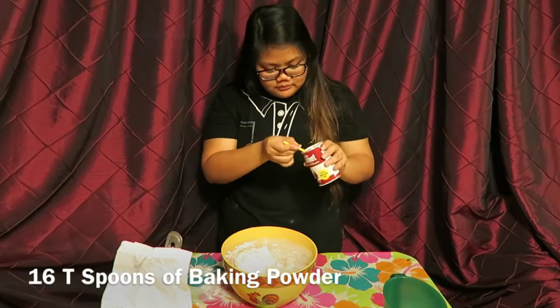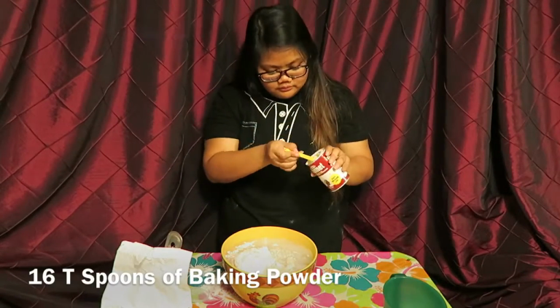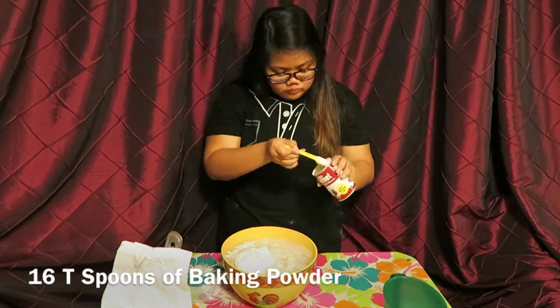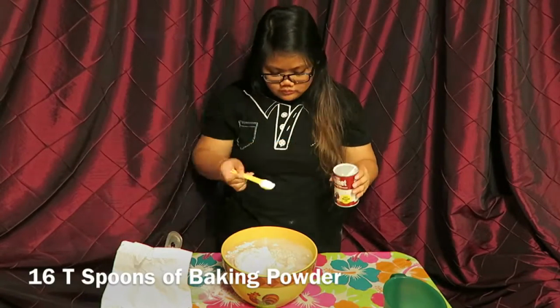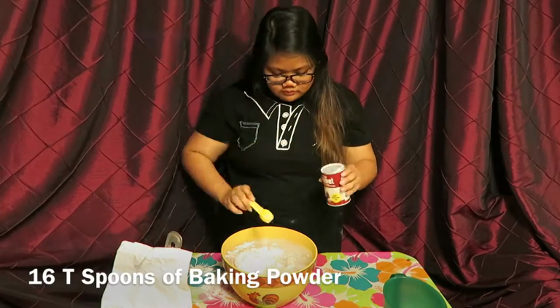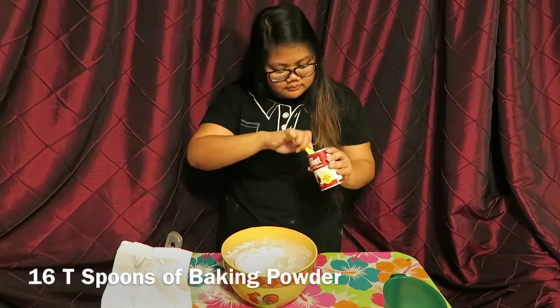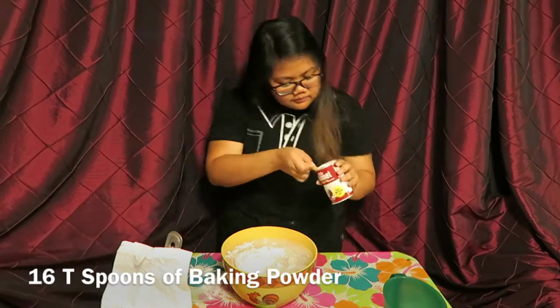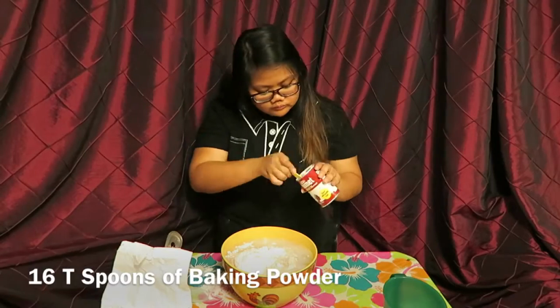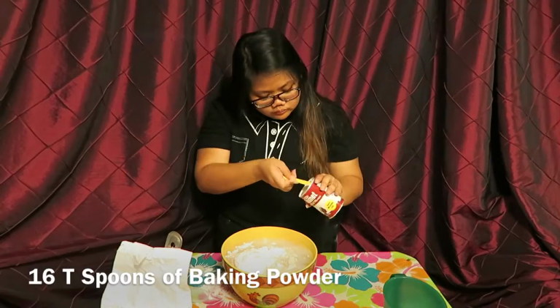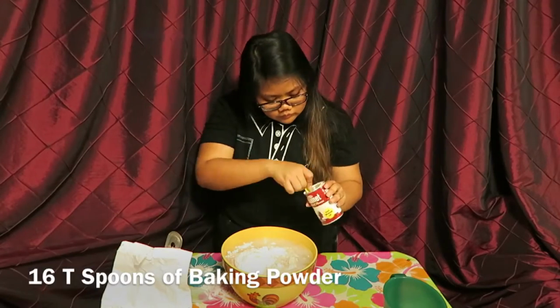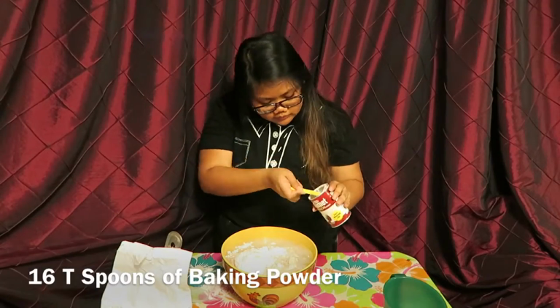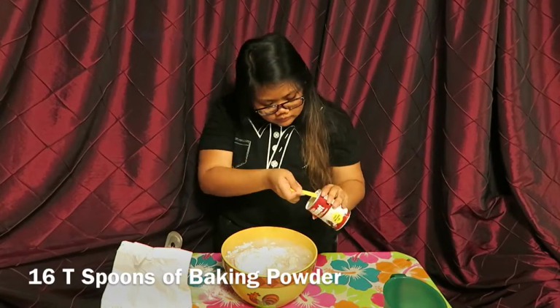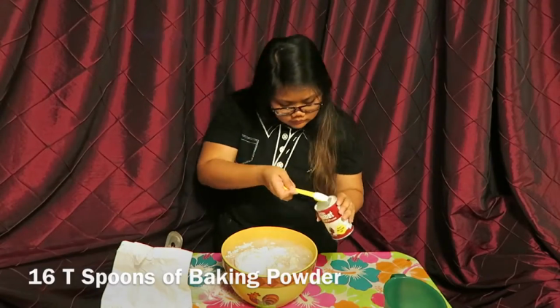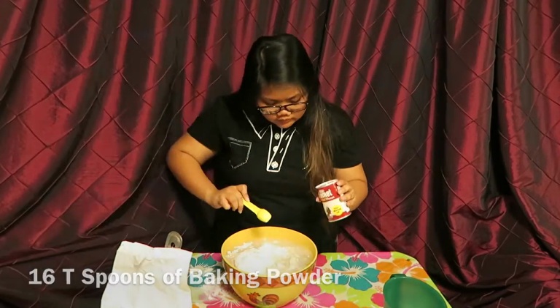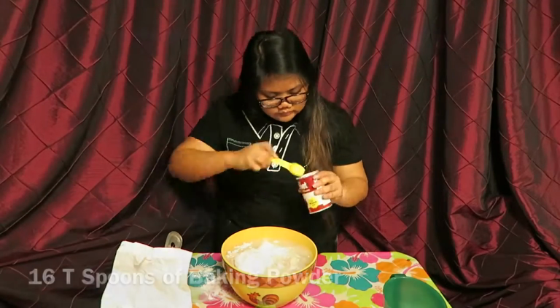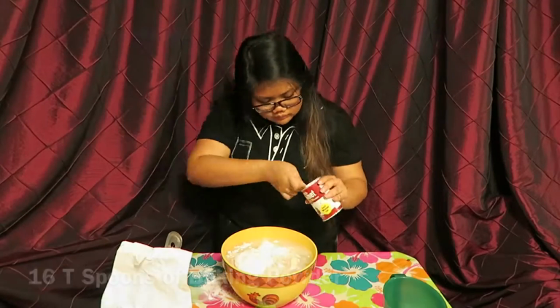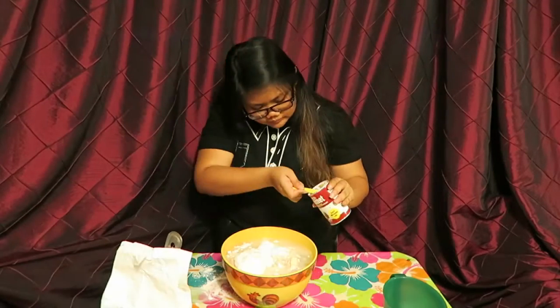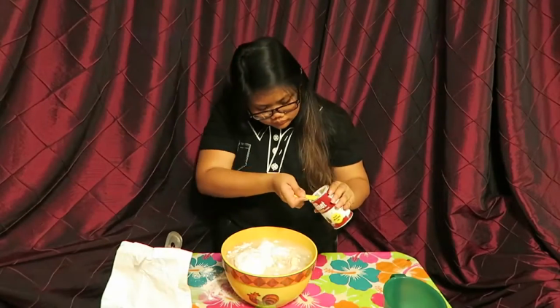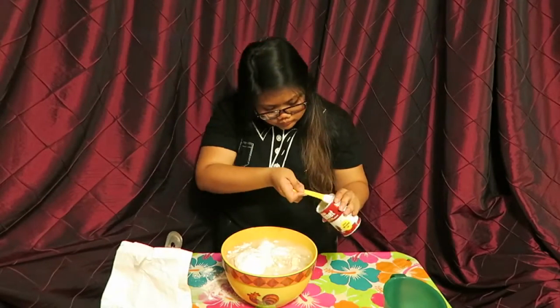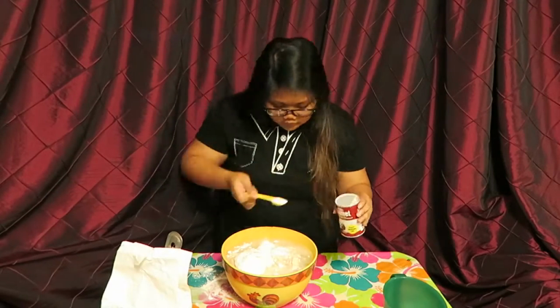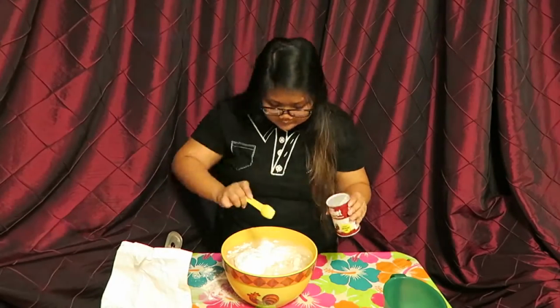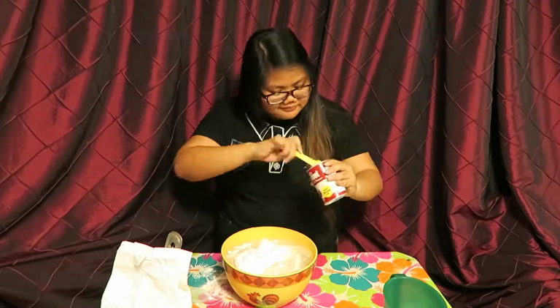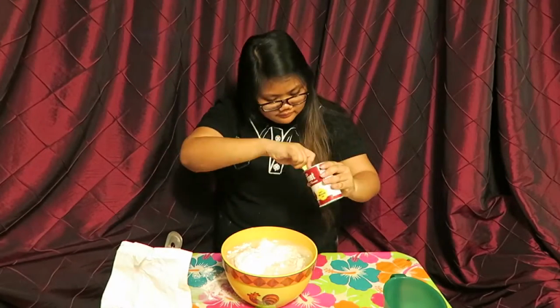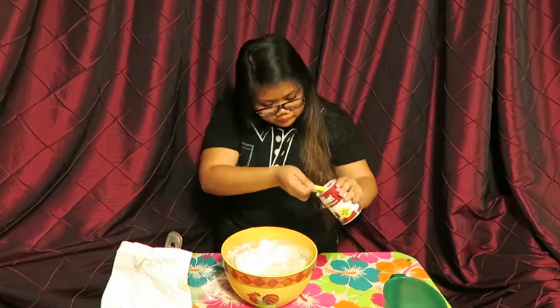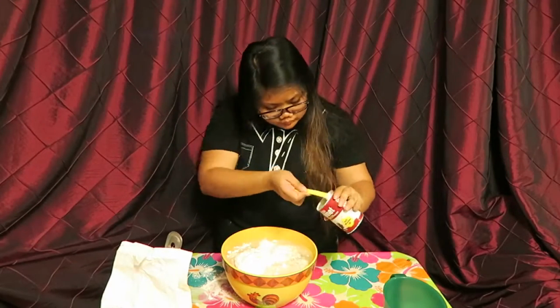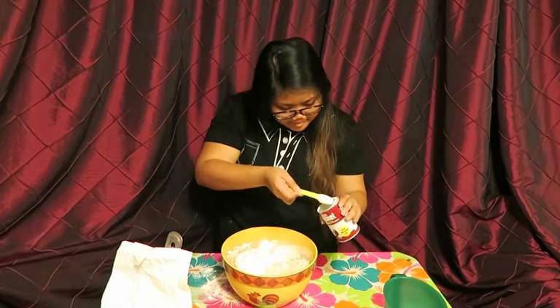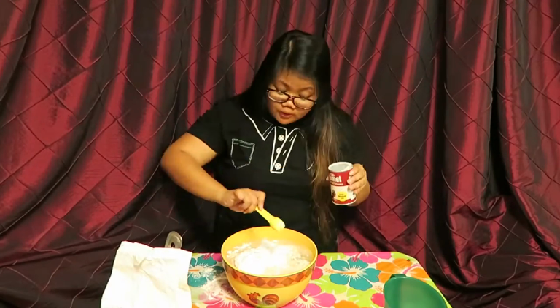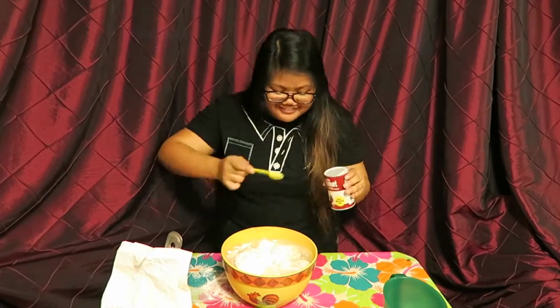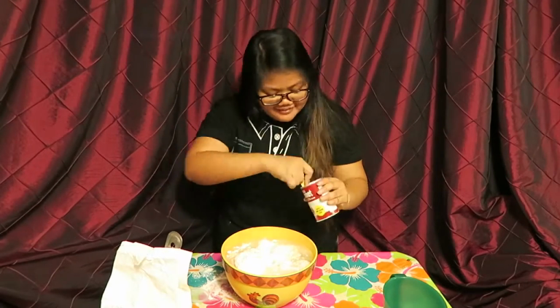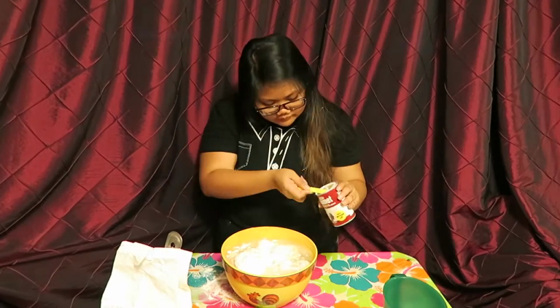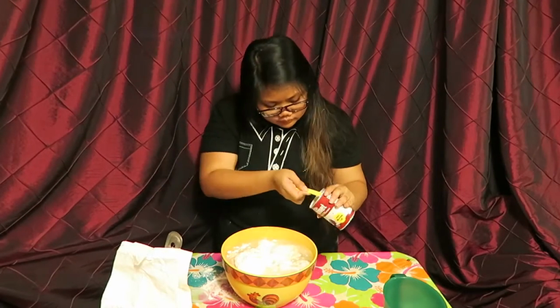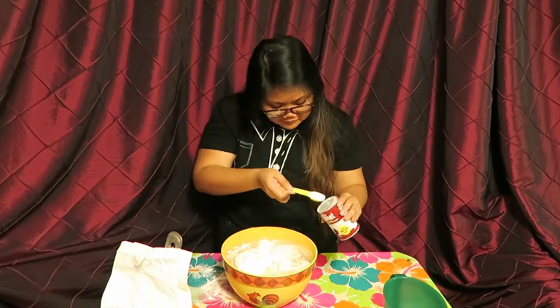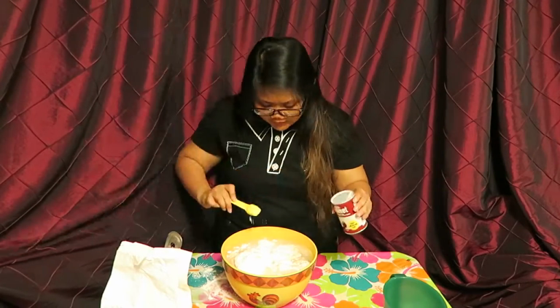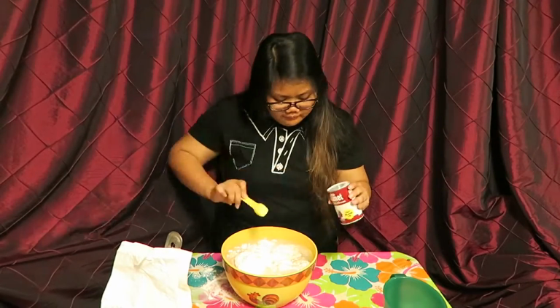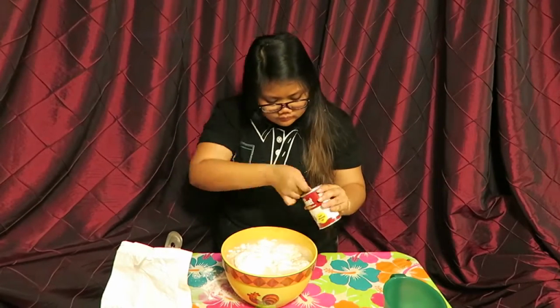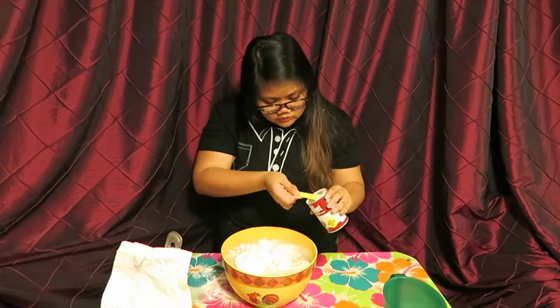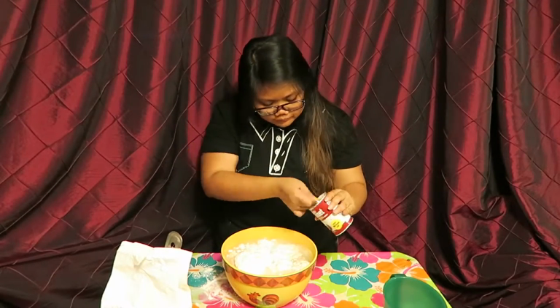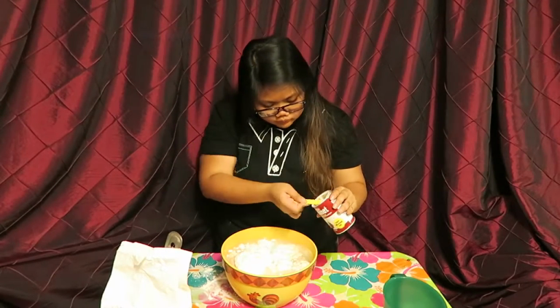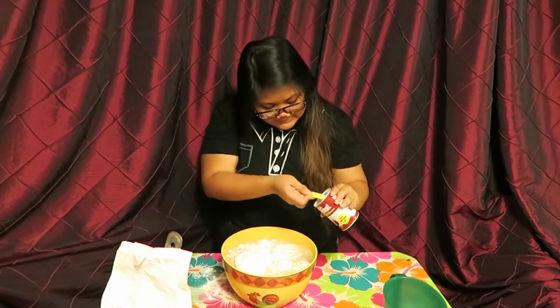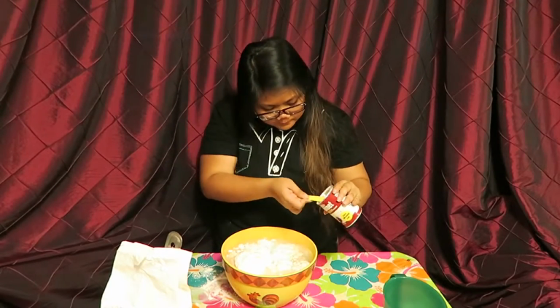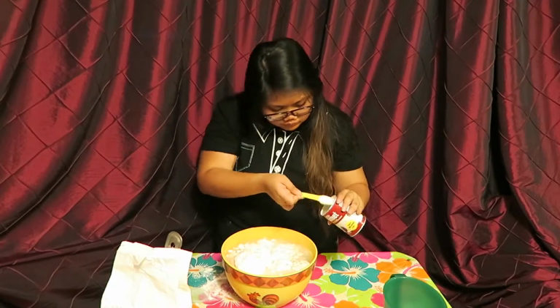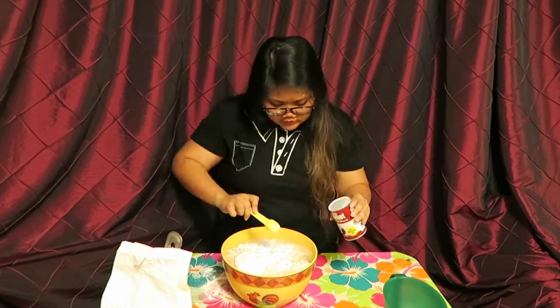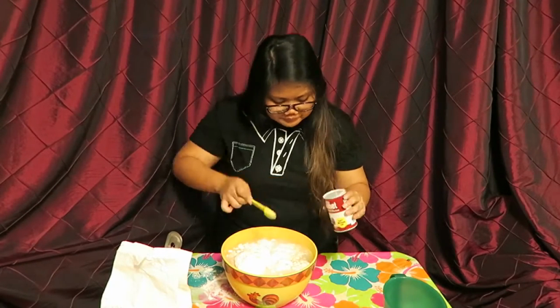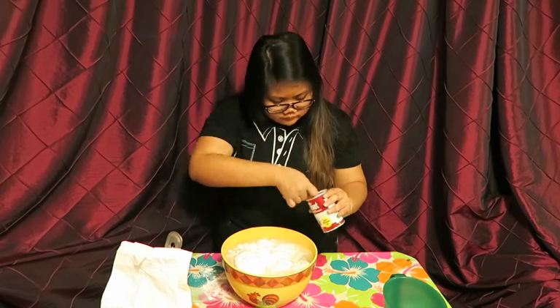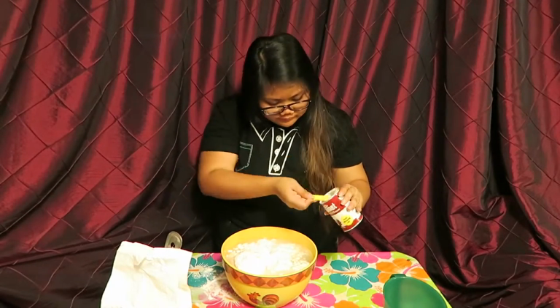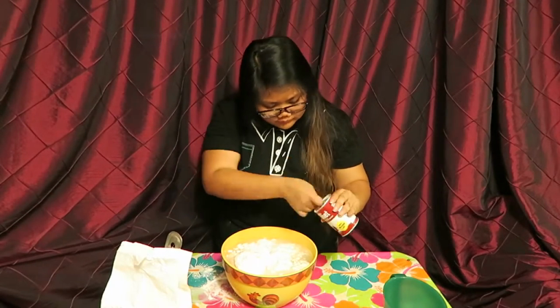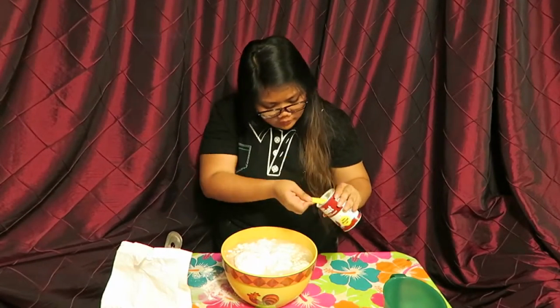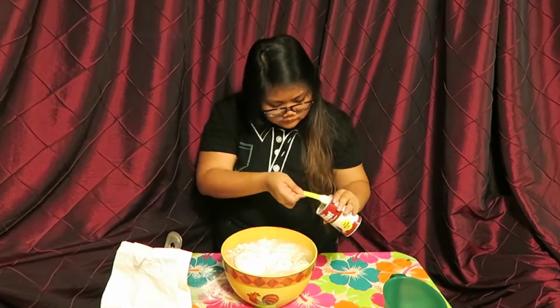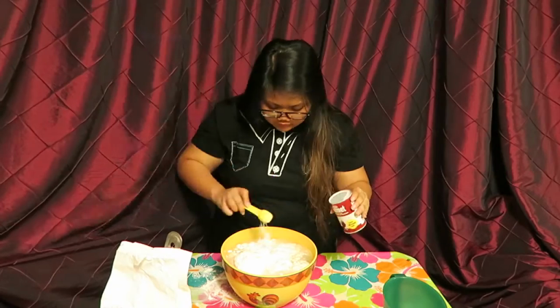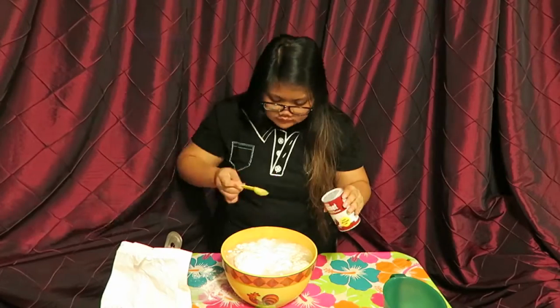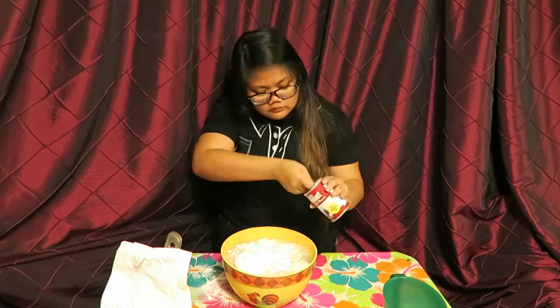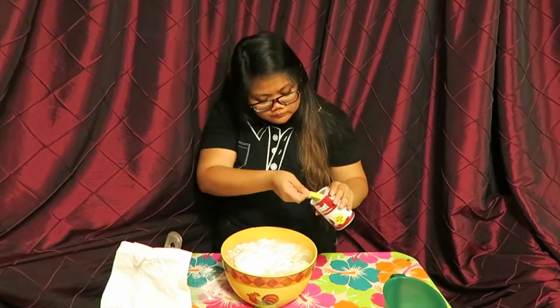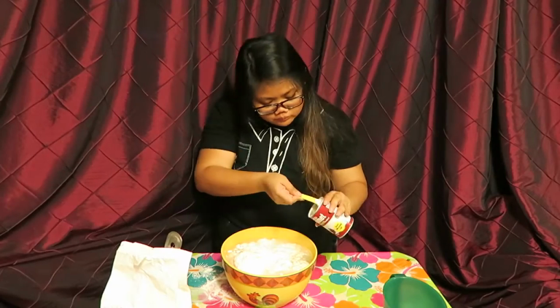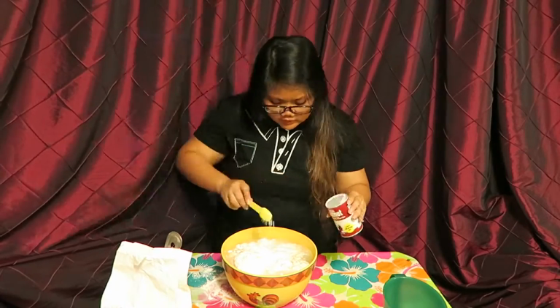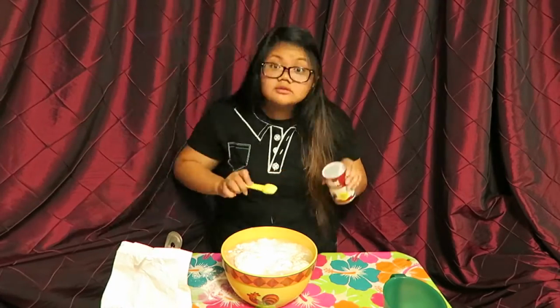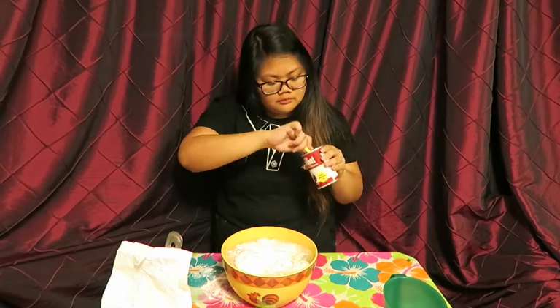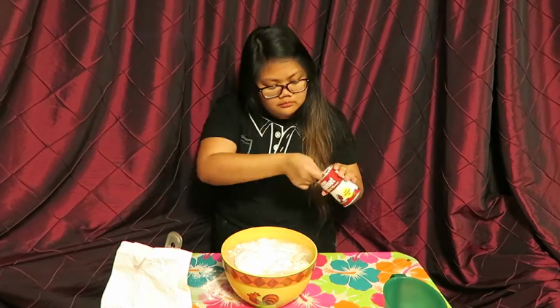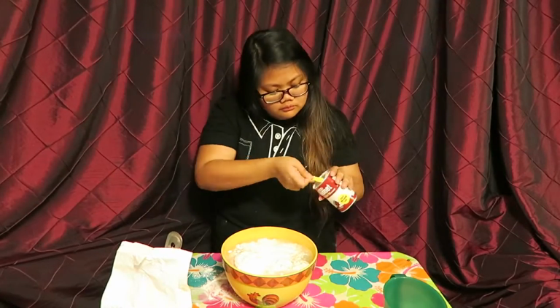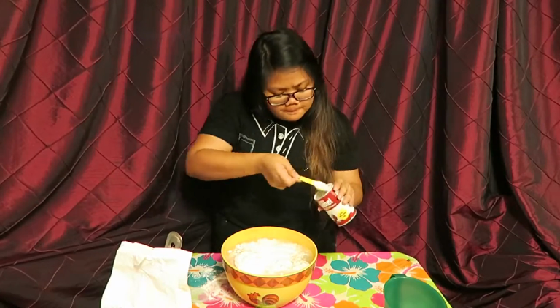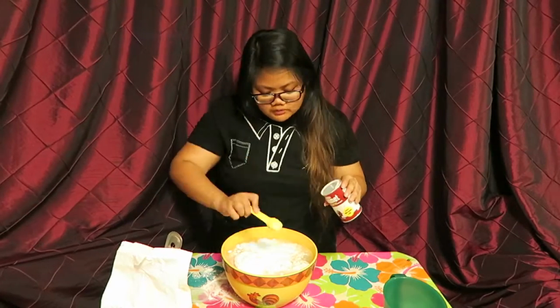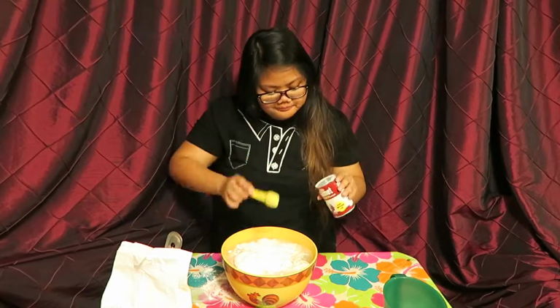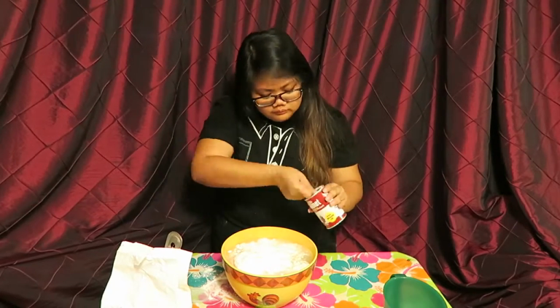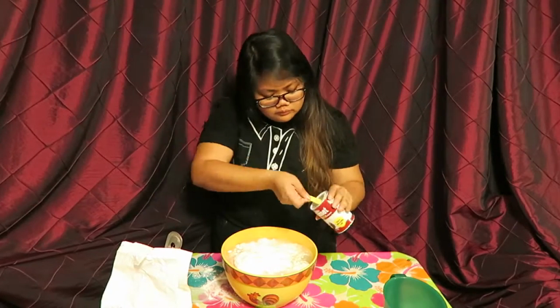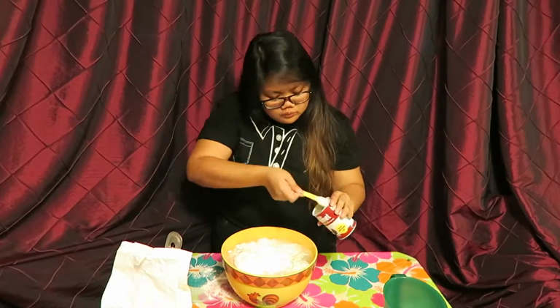And last but not least, you're going to need 16 teaspoons of baking powder — powder, not soda. Okay?